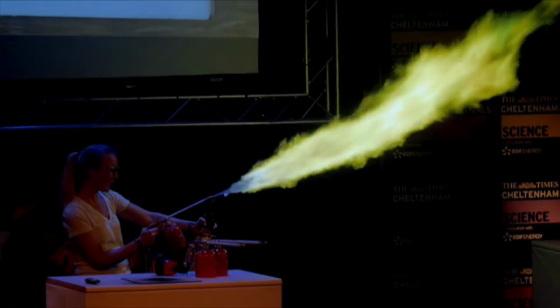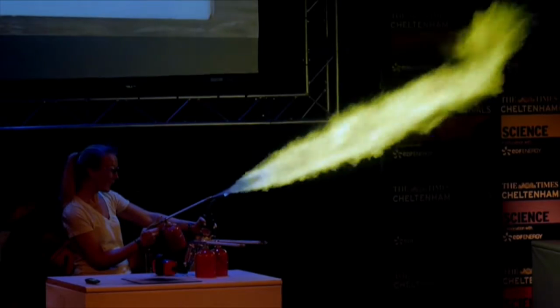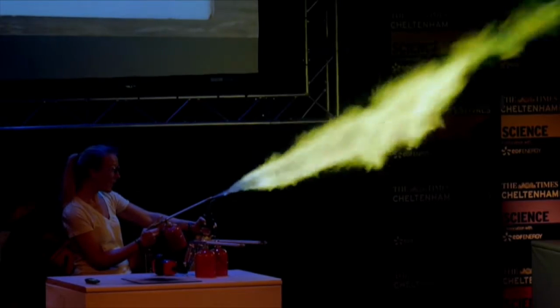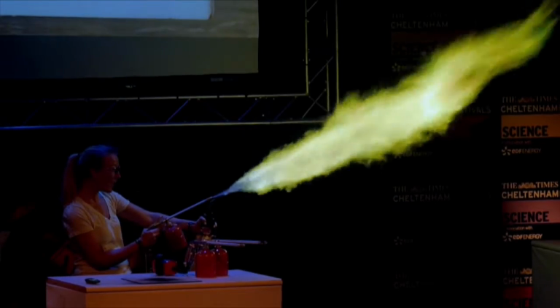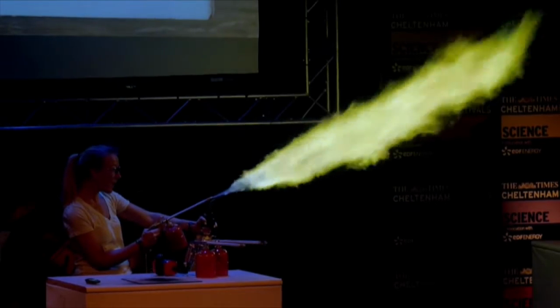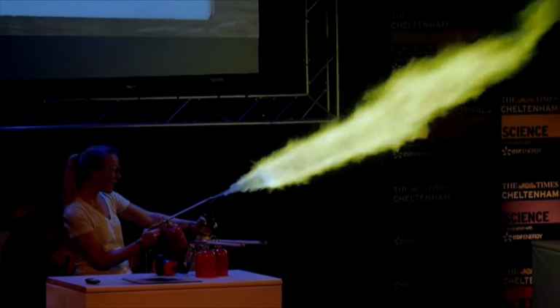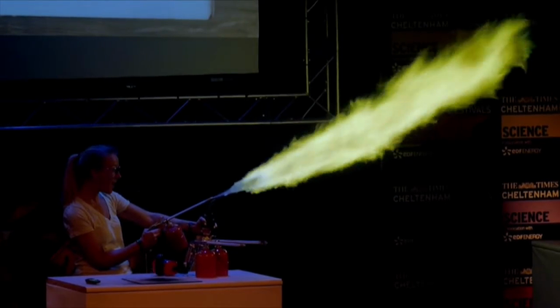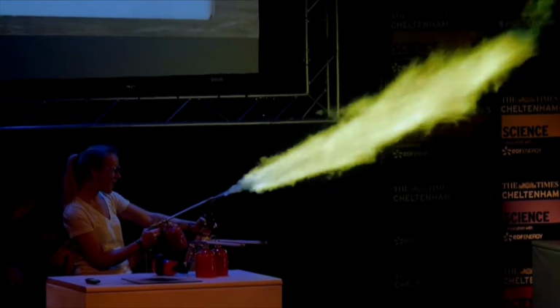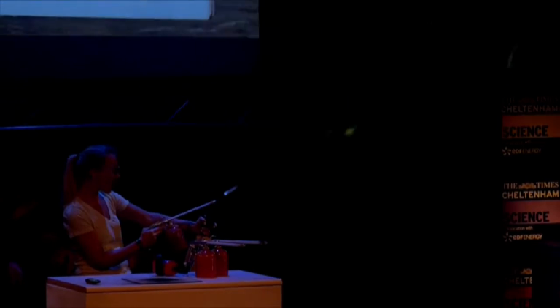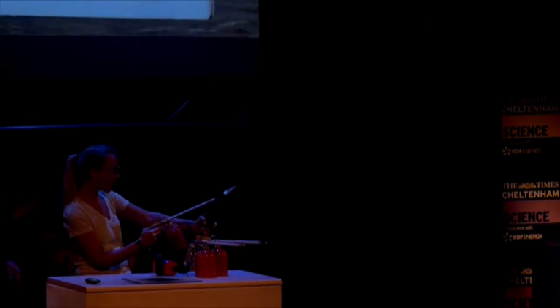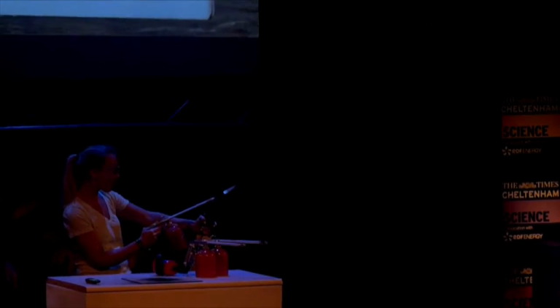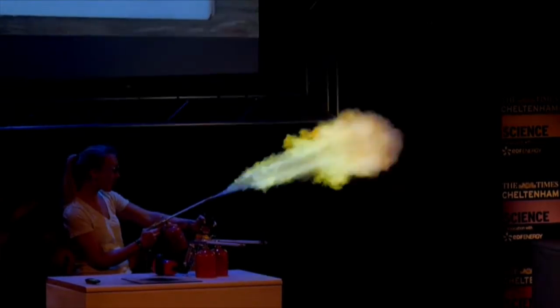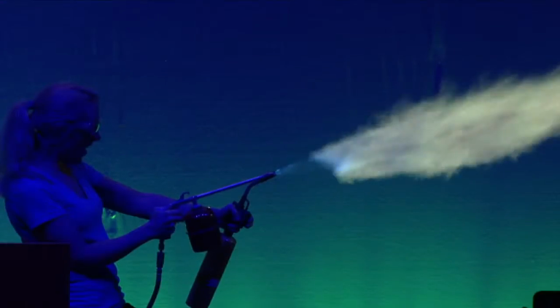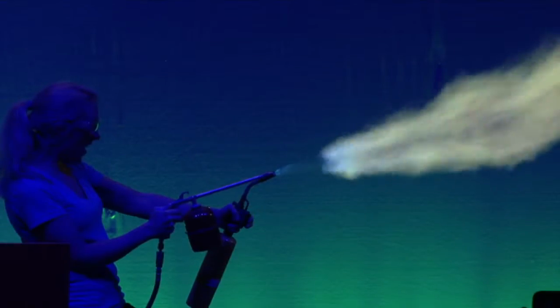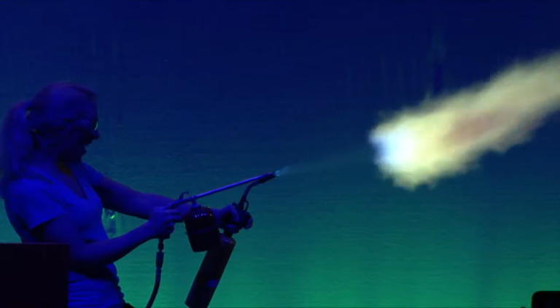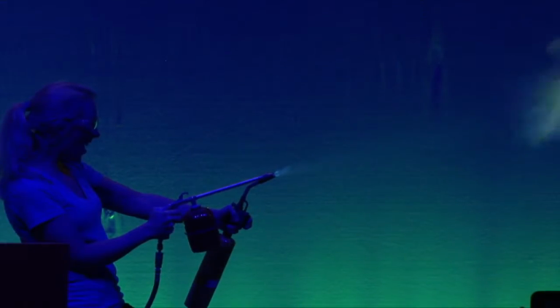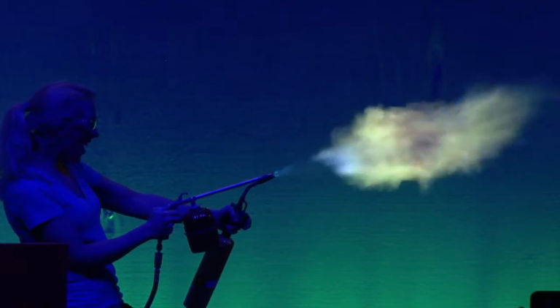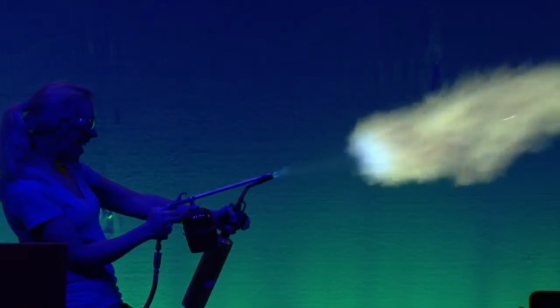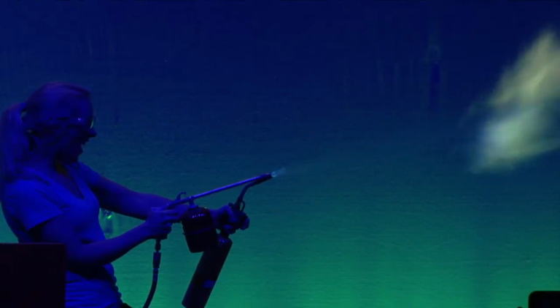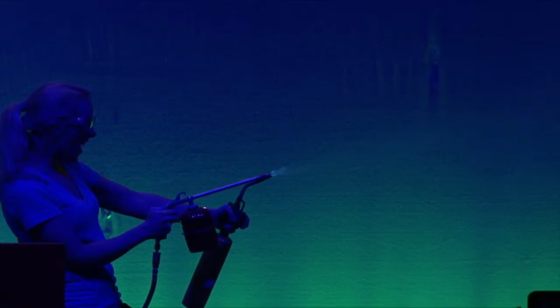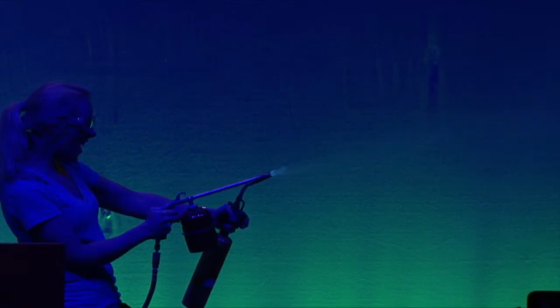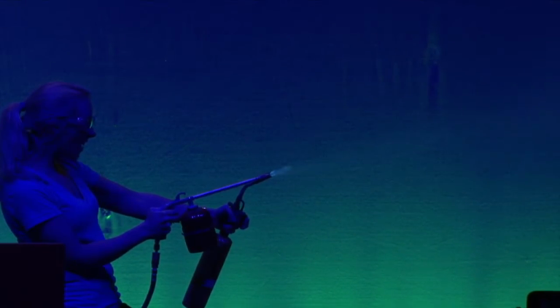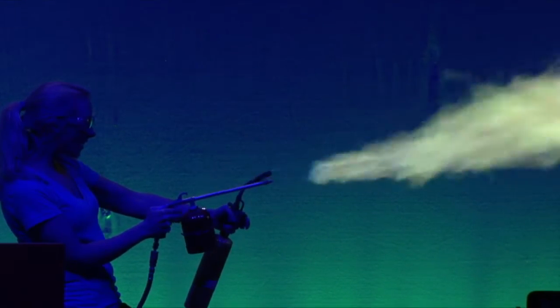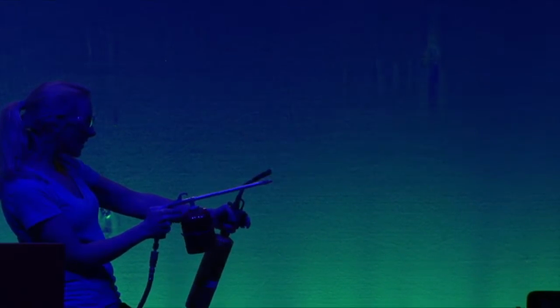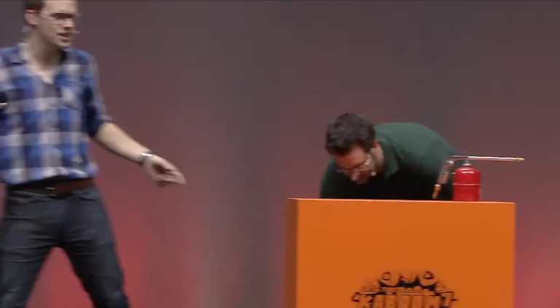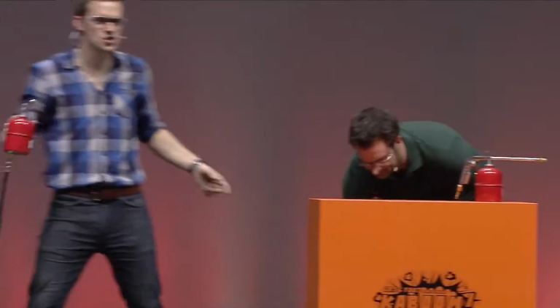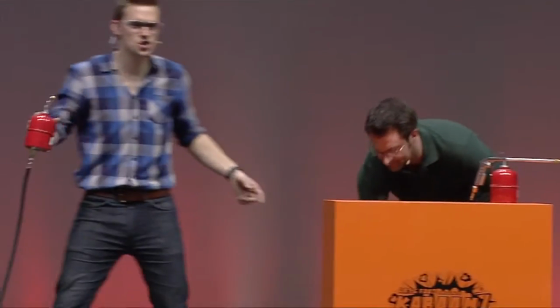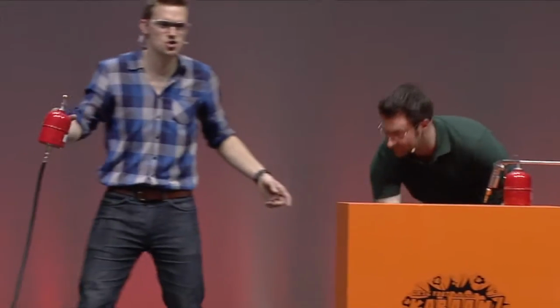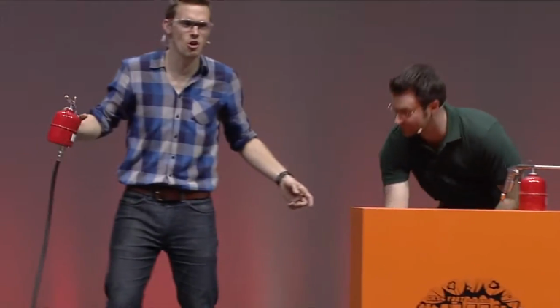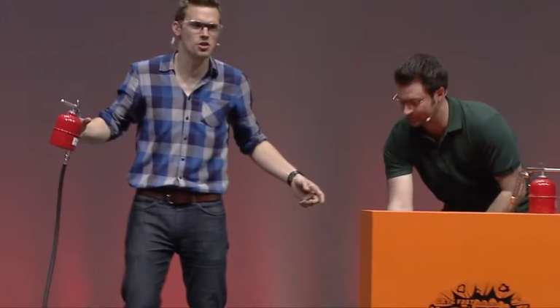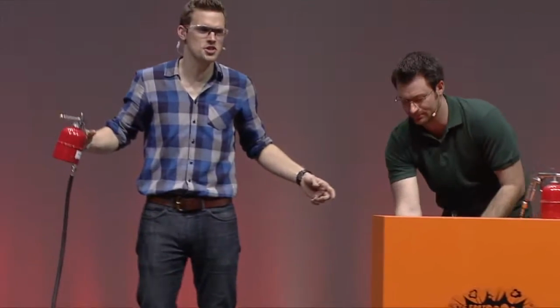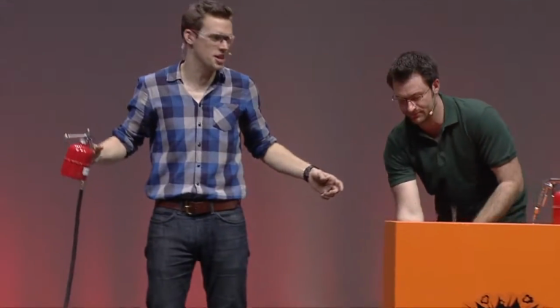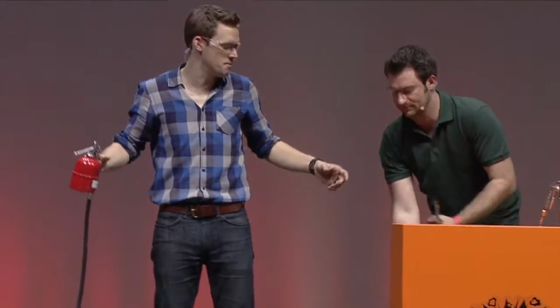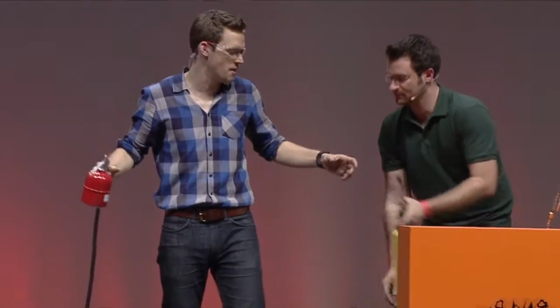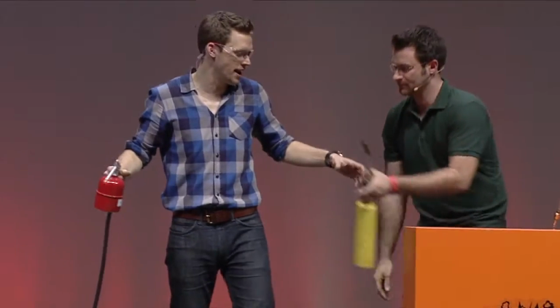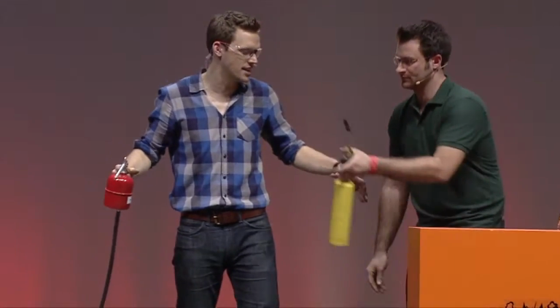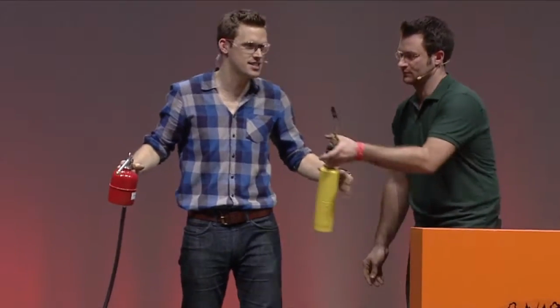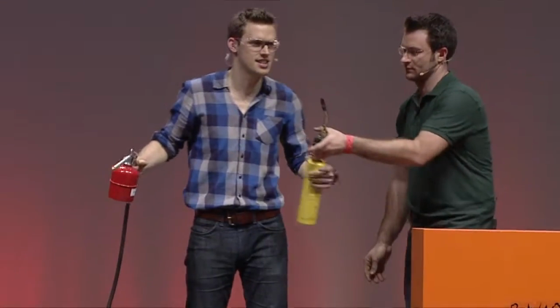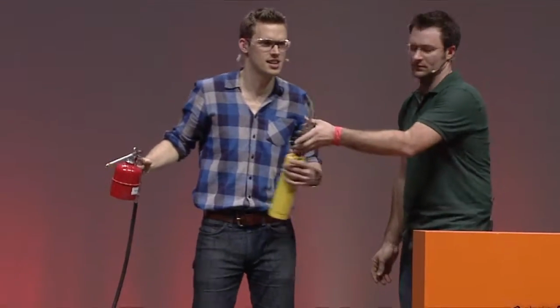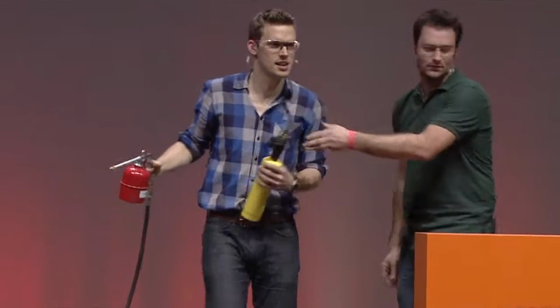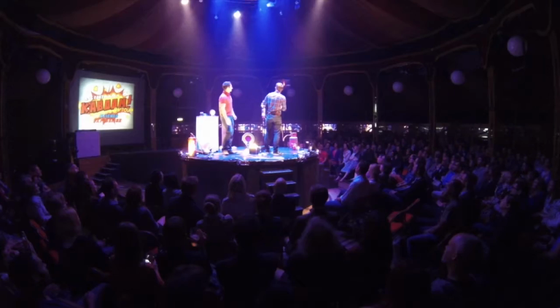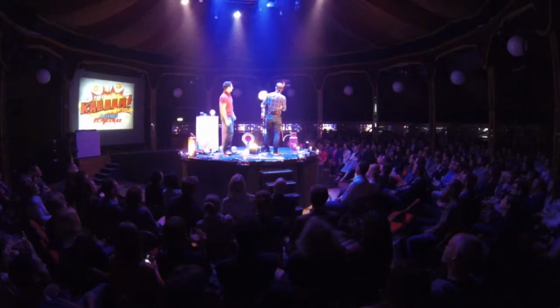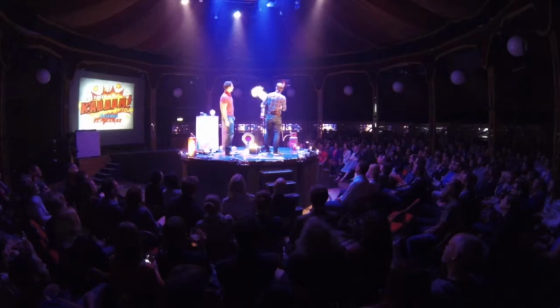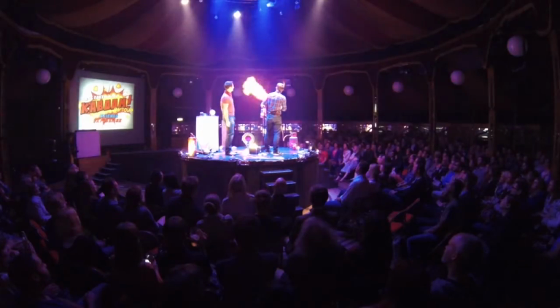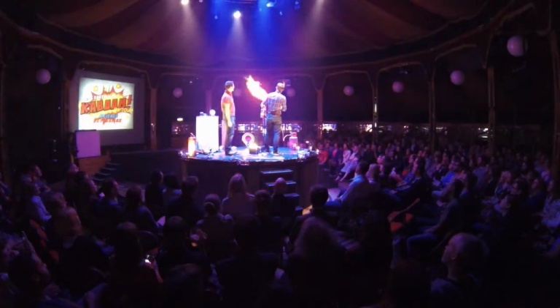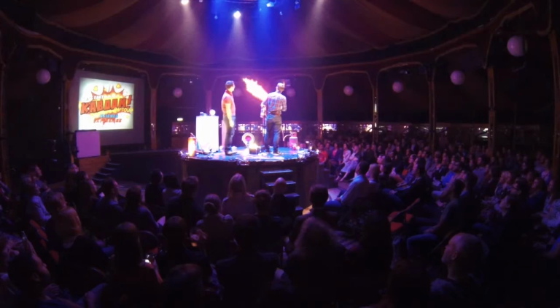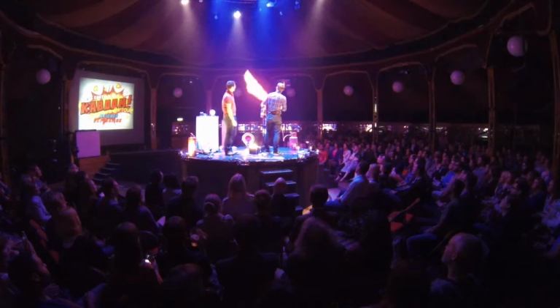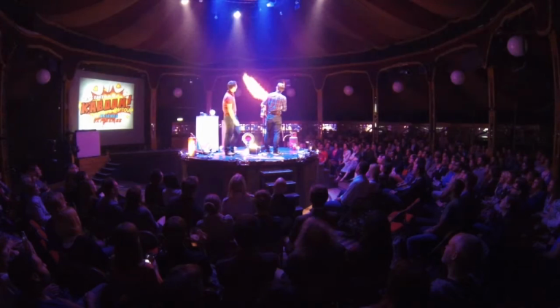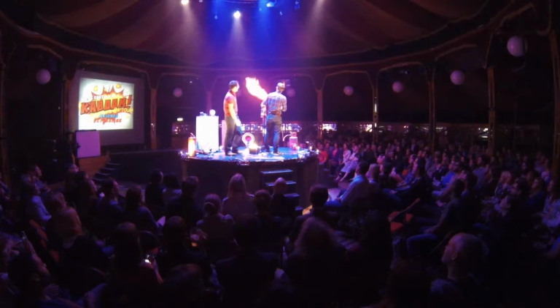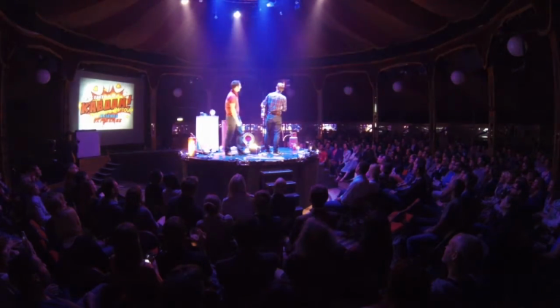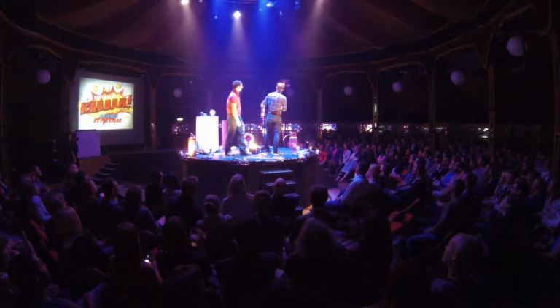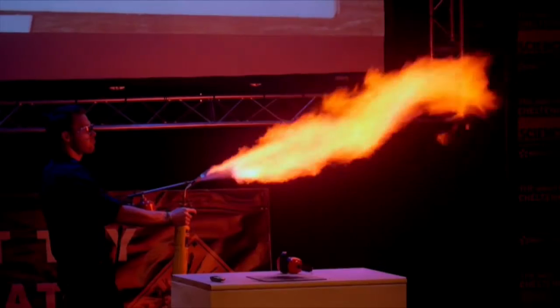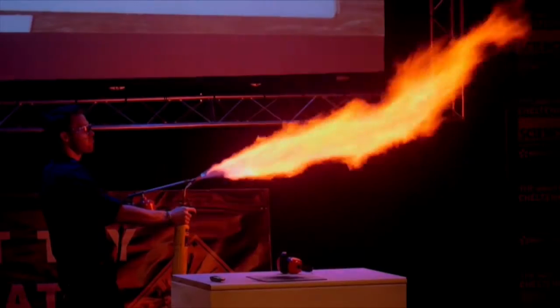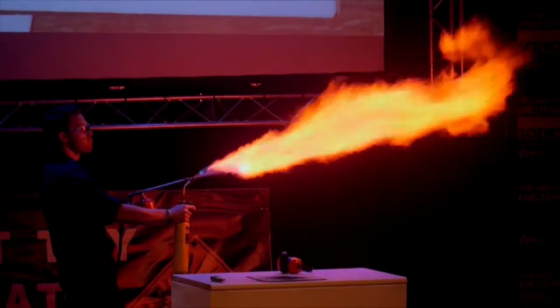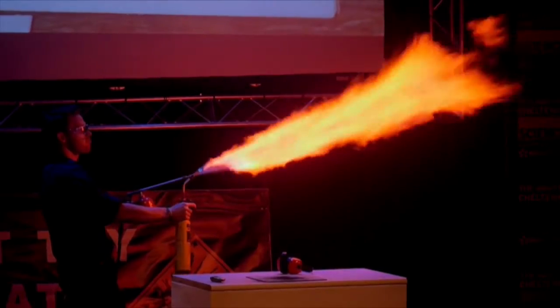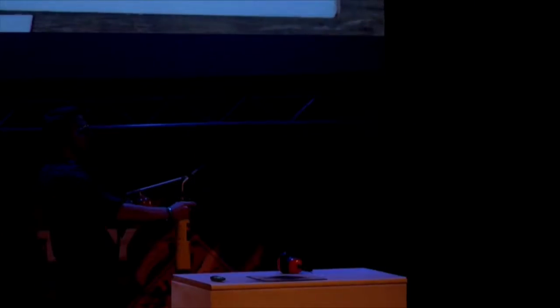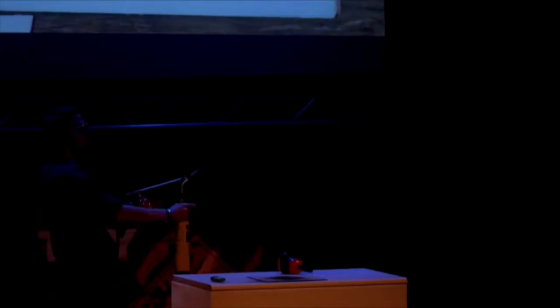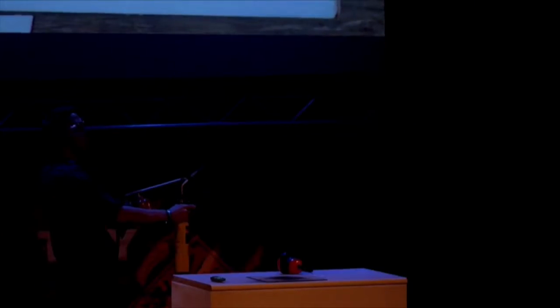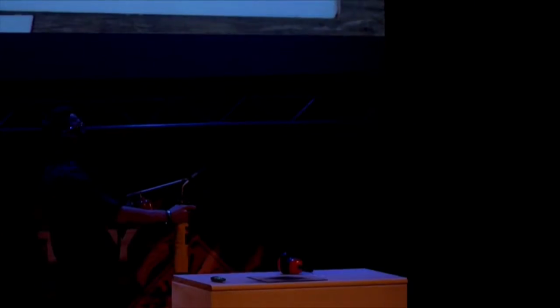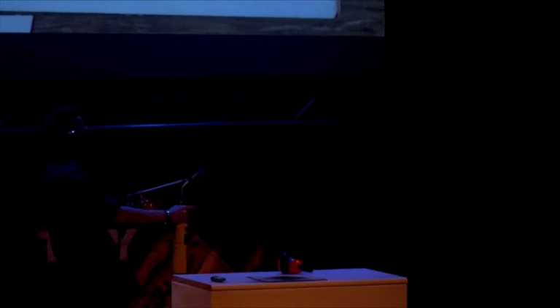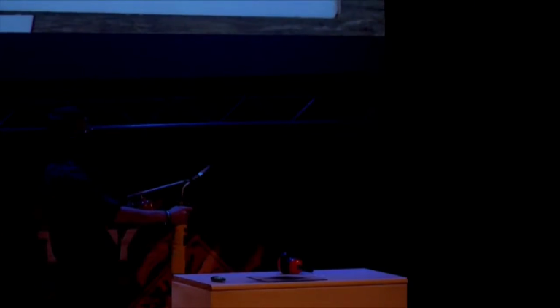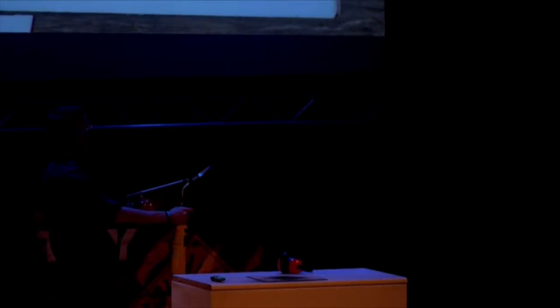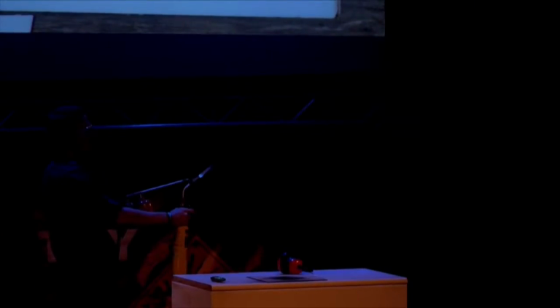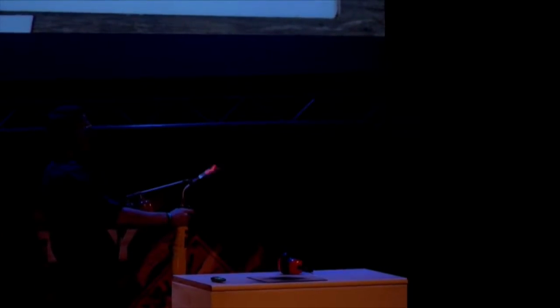Barium makes green! What colour do we reckon strontium makes? Look at the reds!